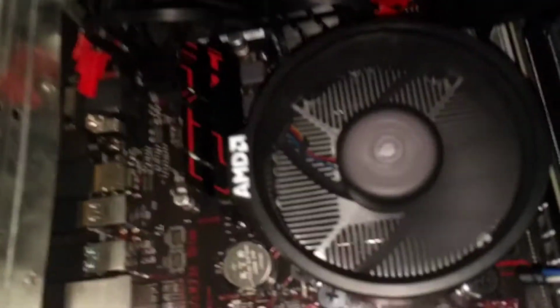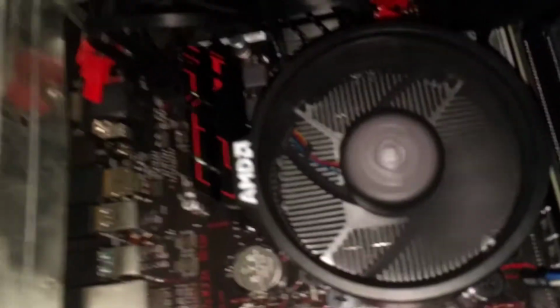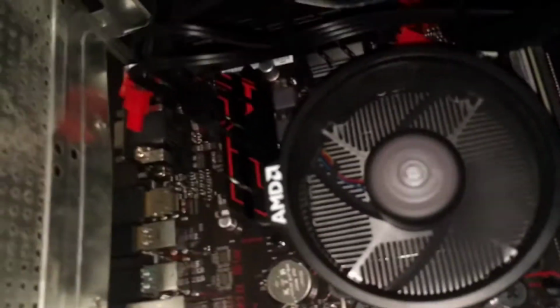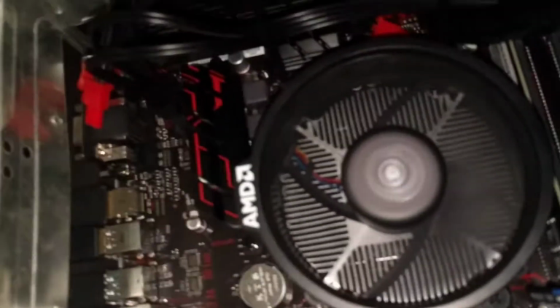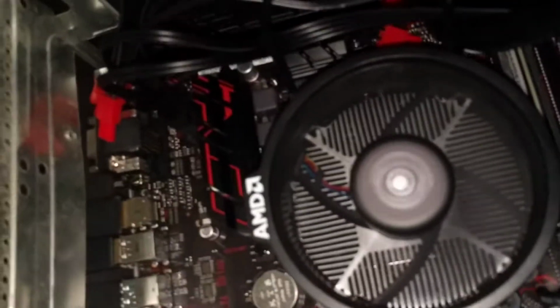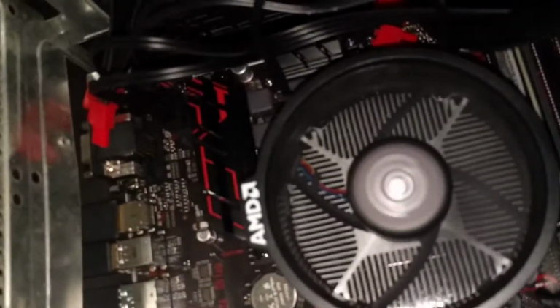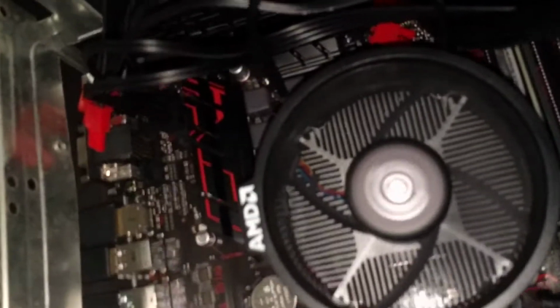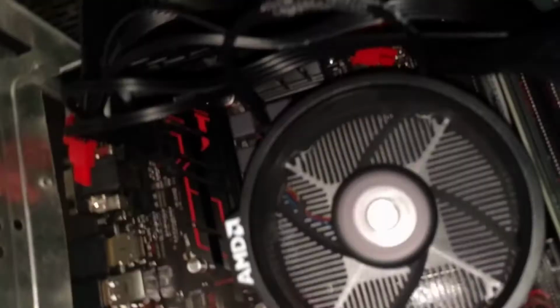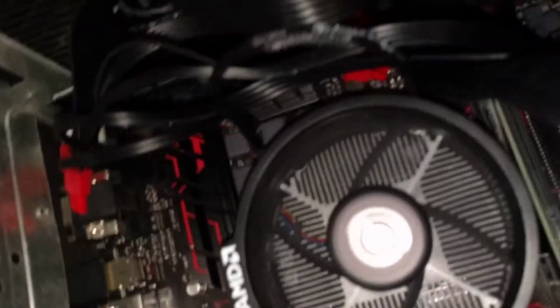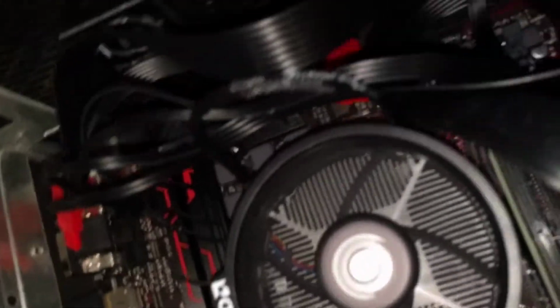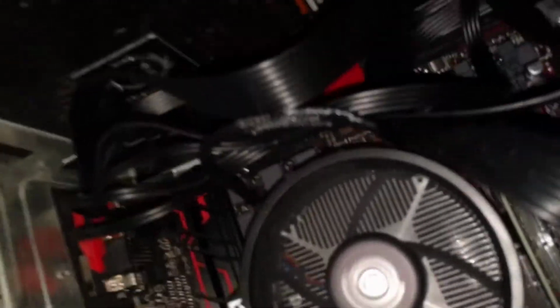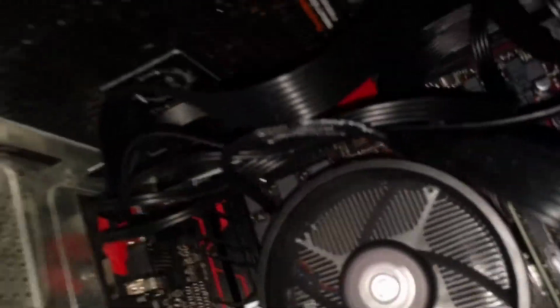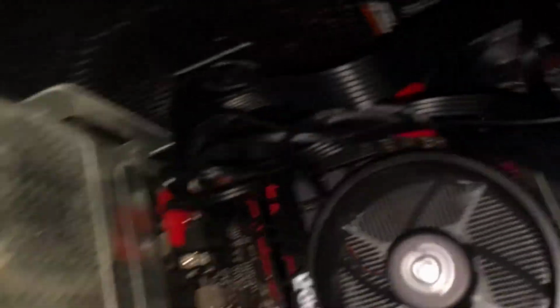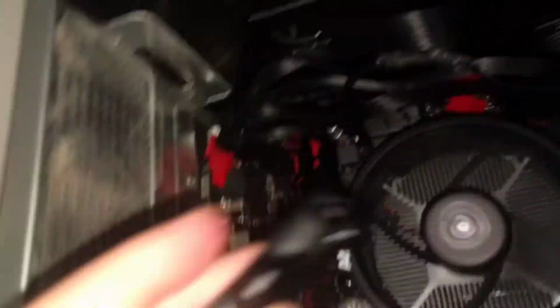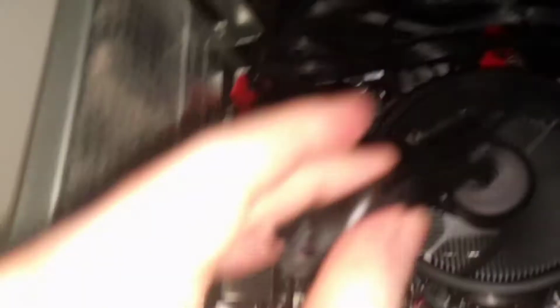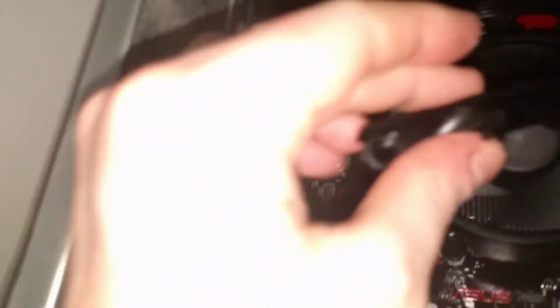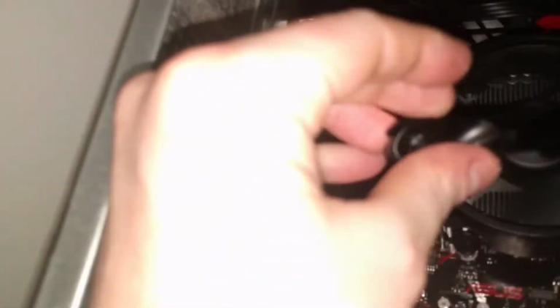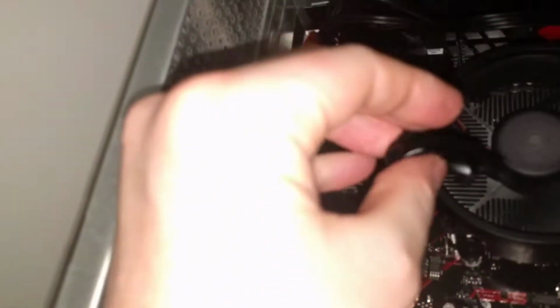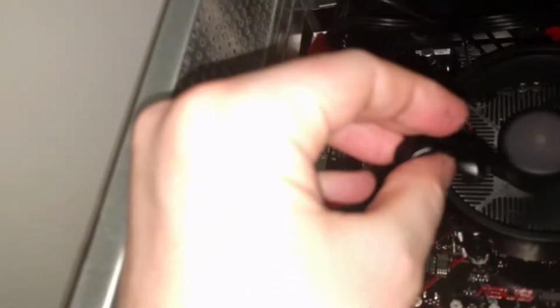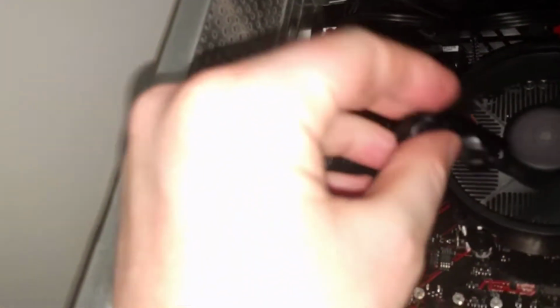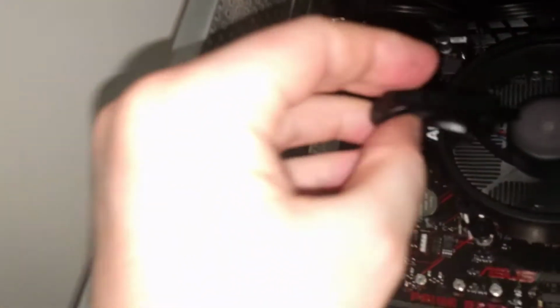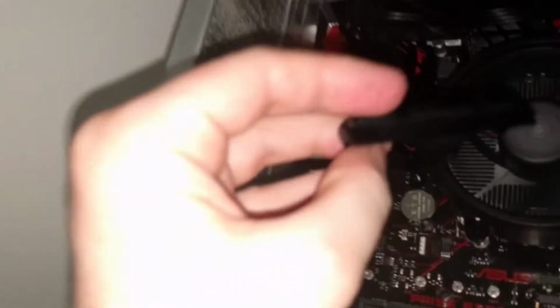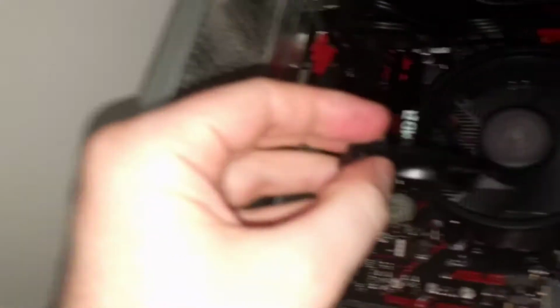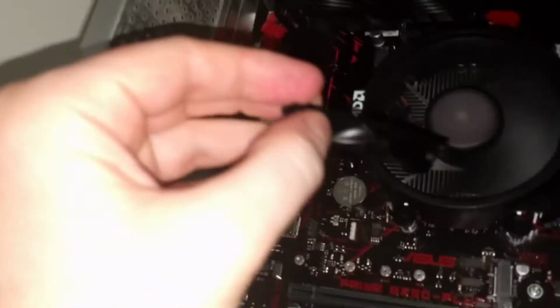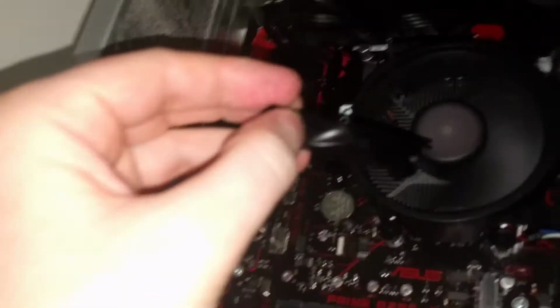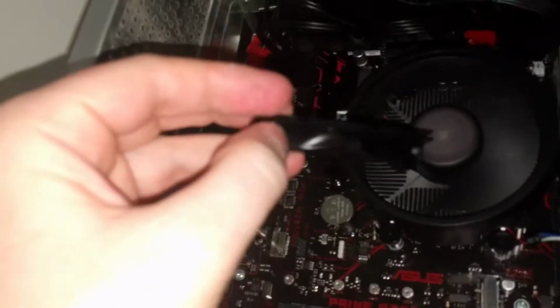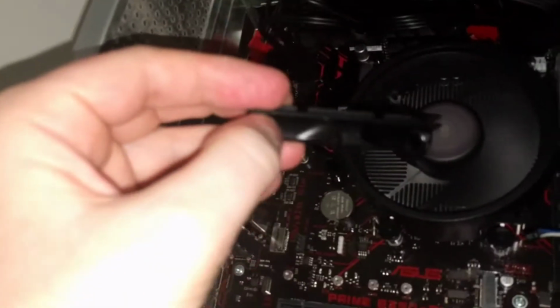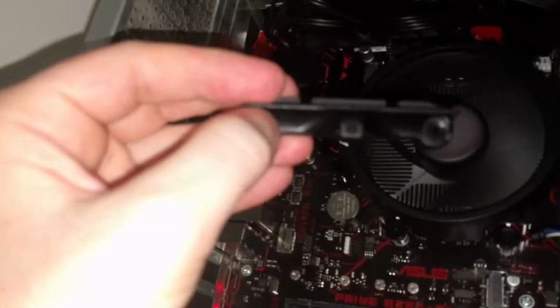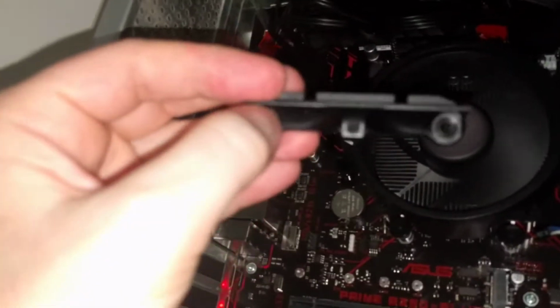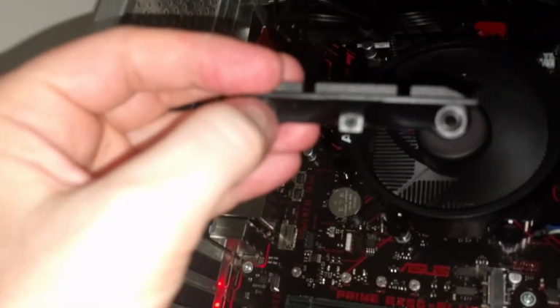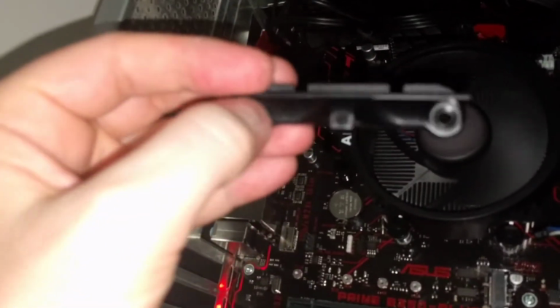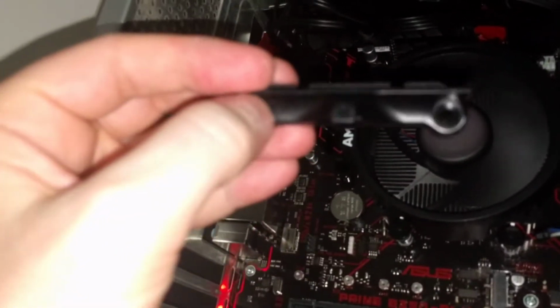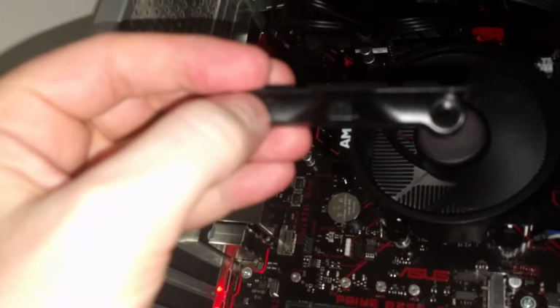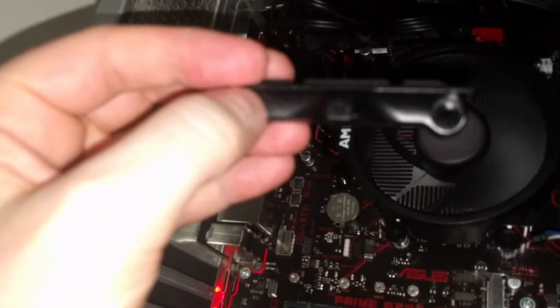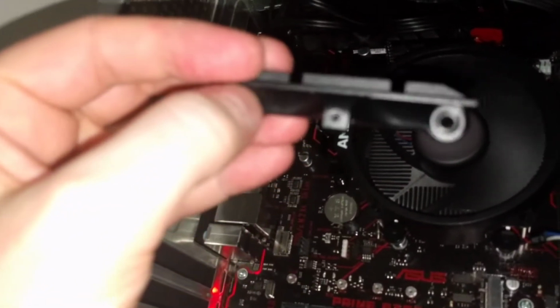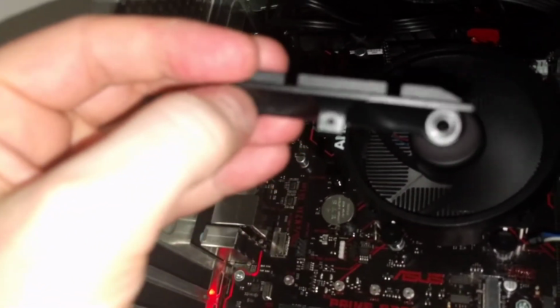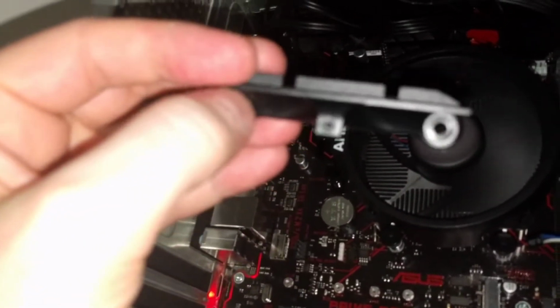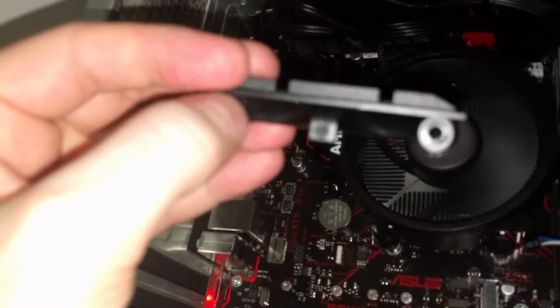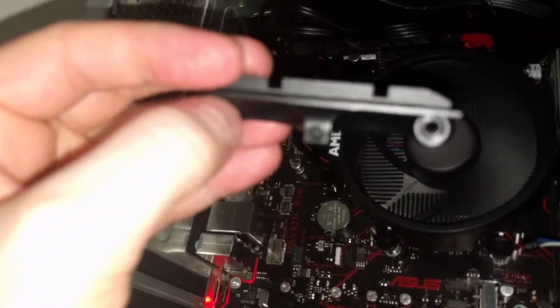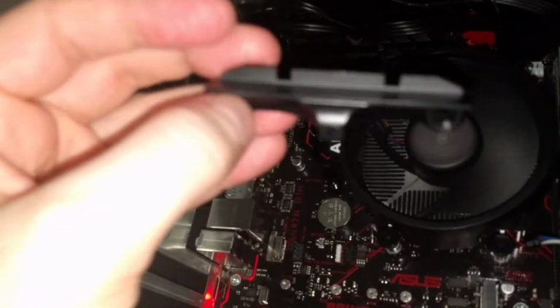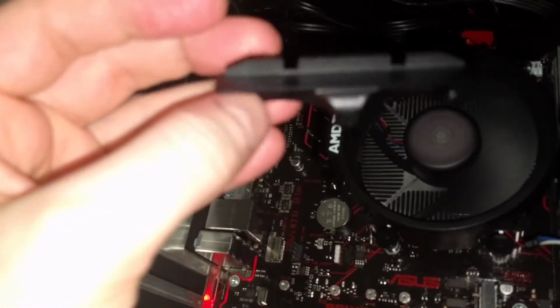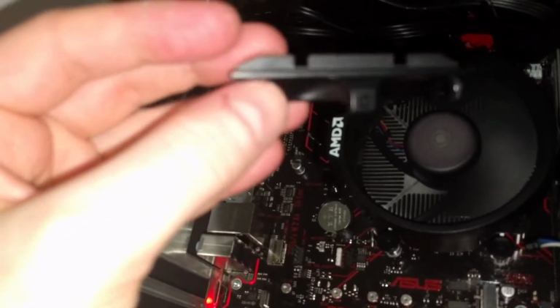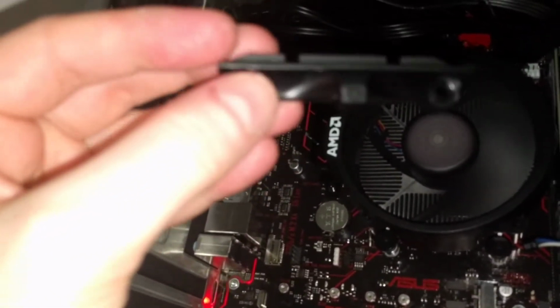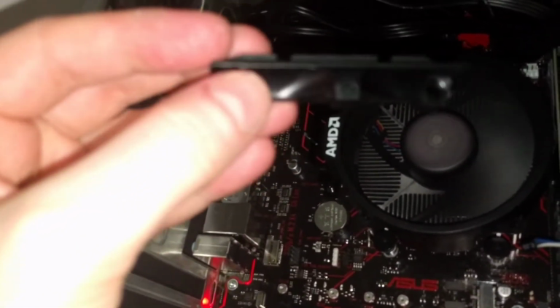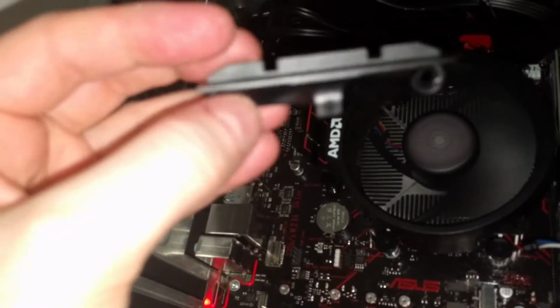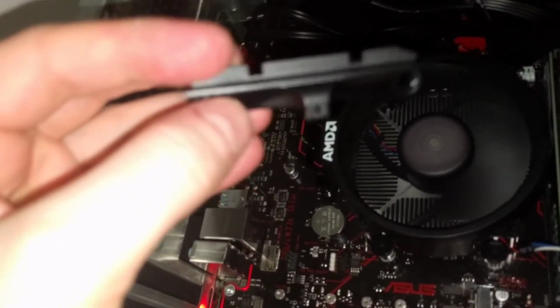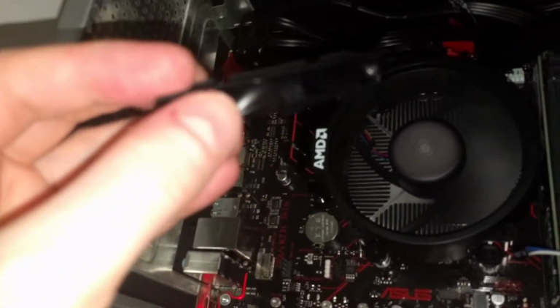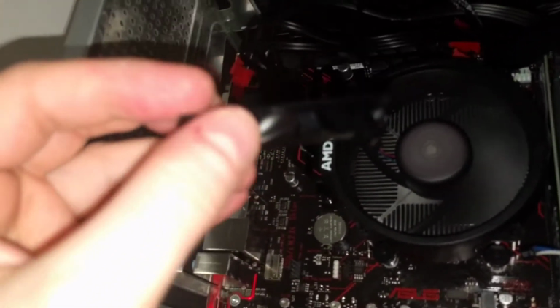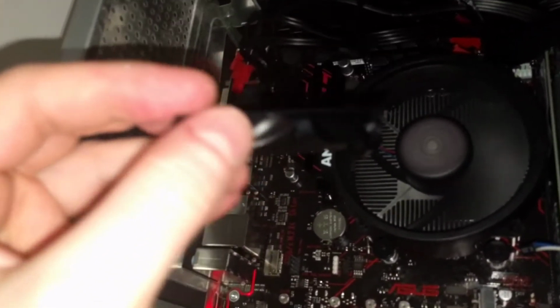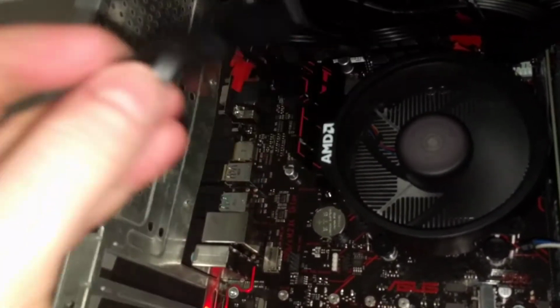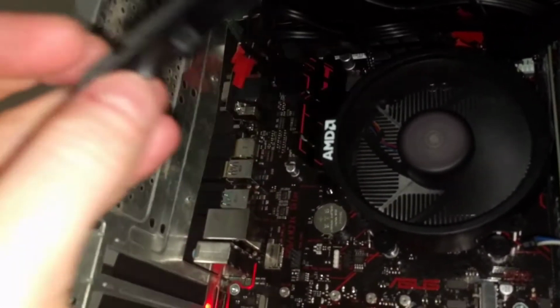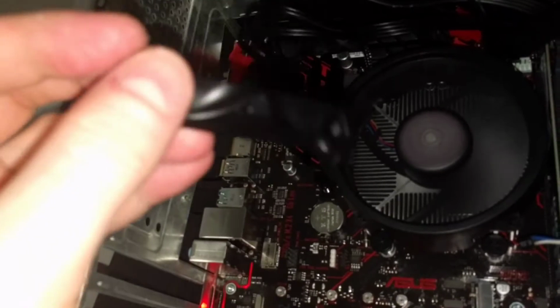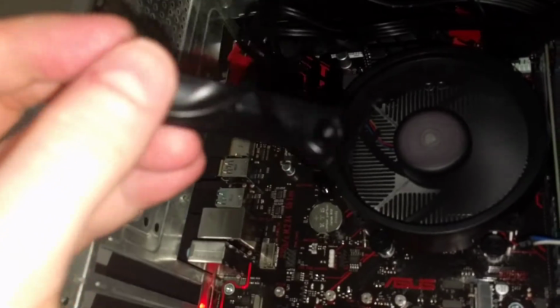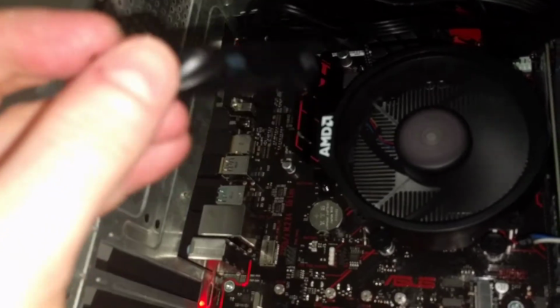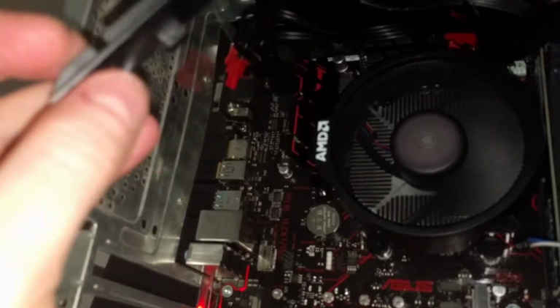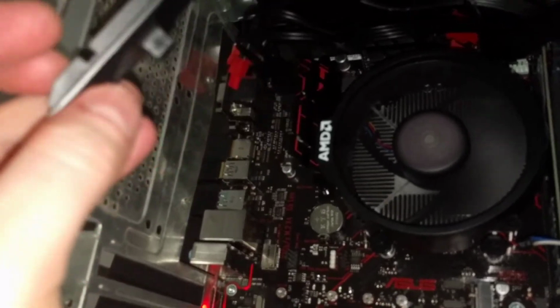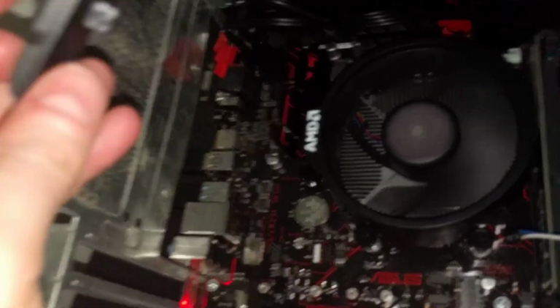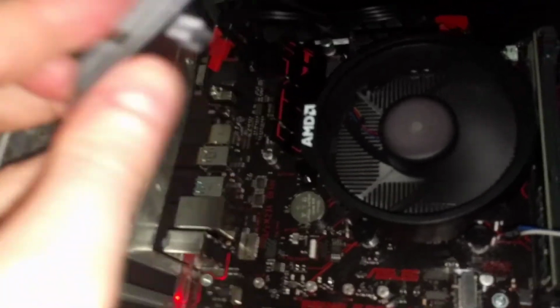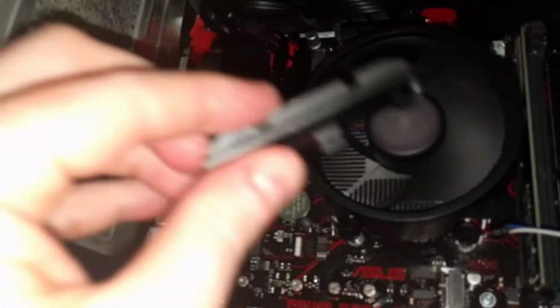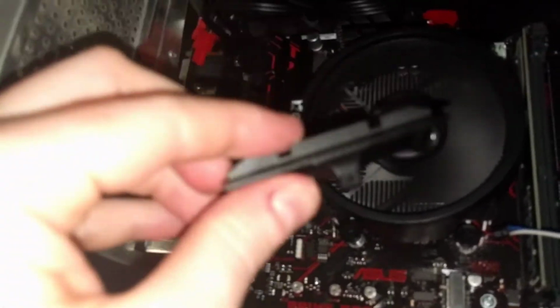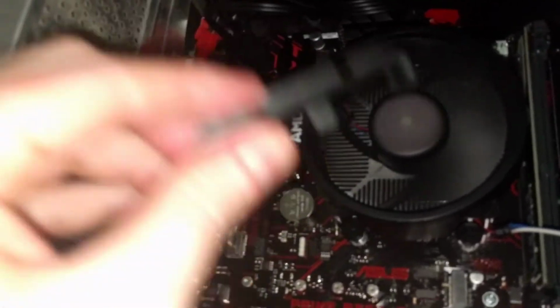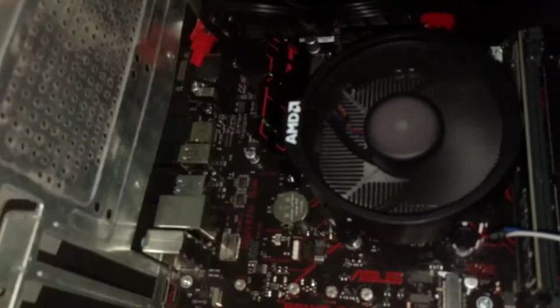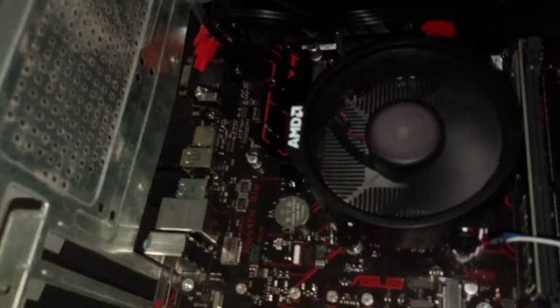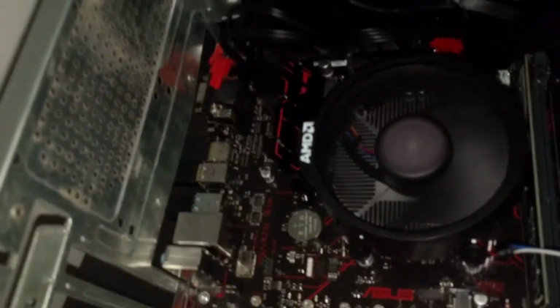Obviously, first of all, what you do need to do is remove these puppies for the Series 2 — these brackets — and just get rid of them. They're screws as well.